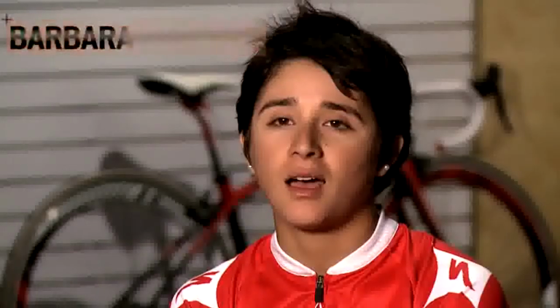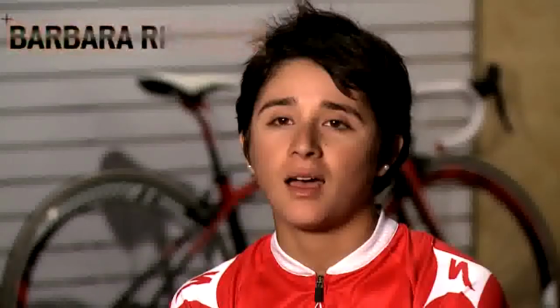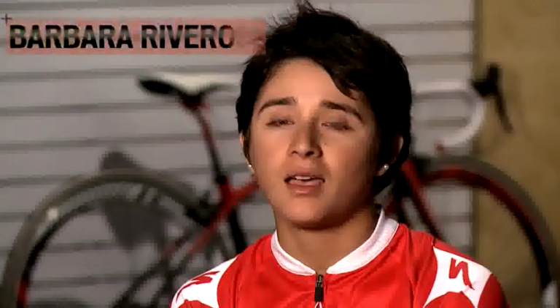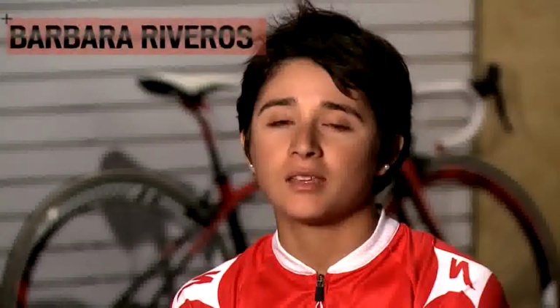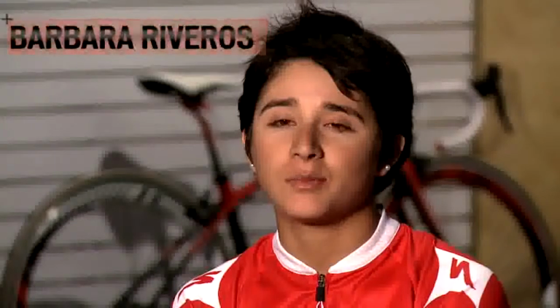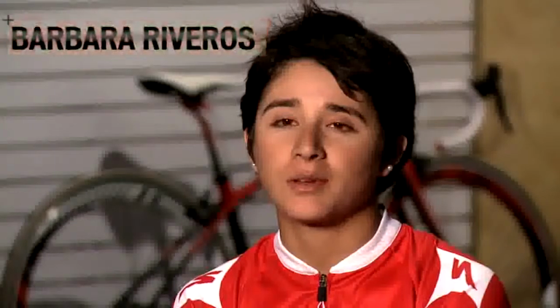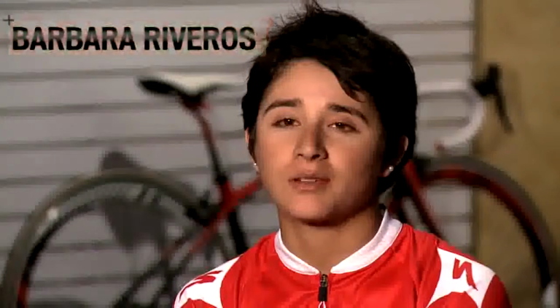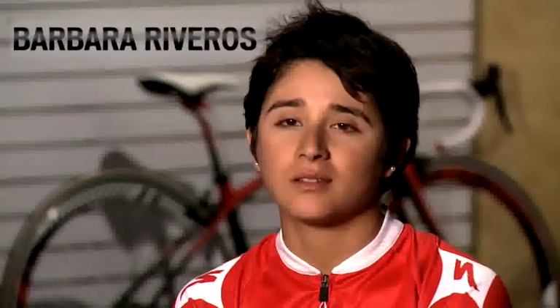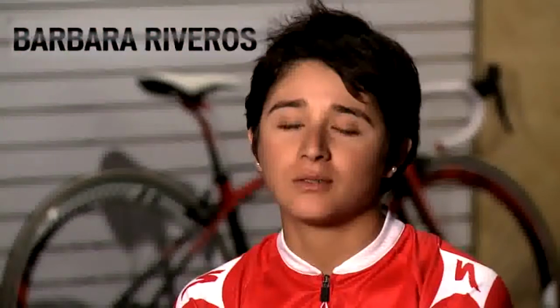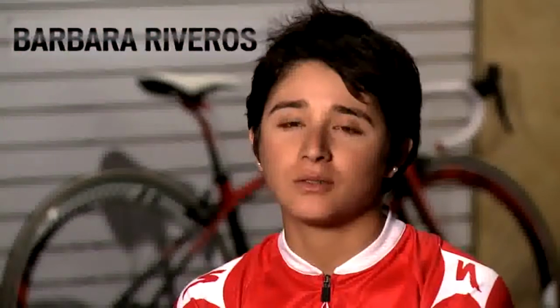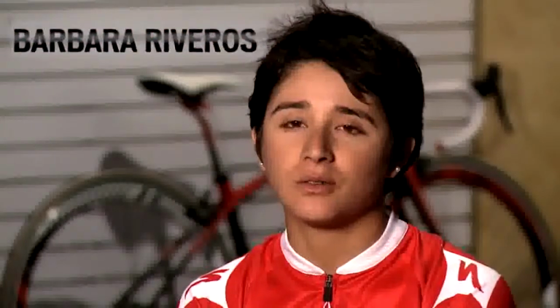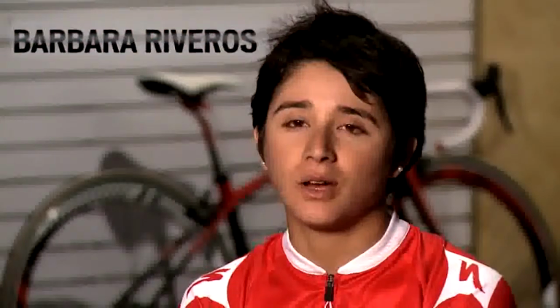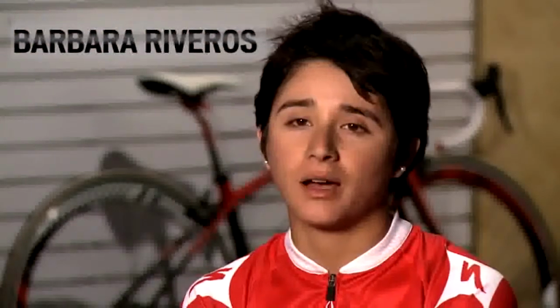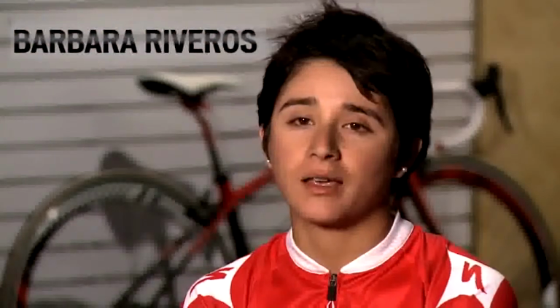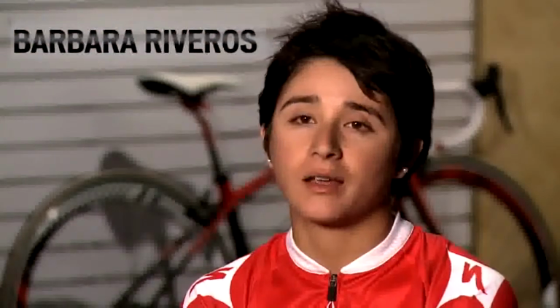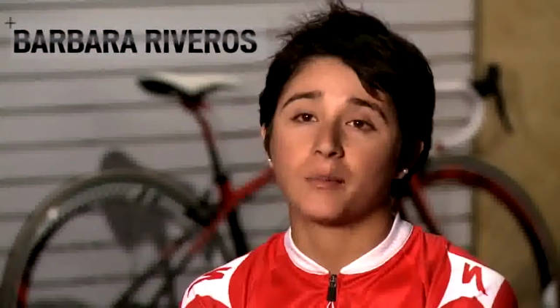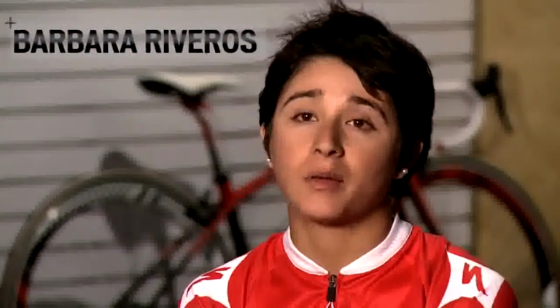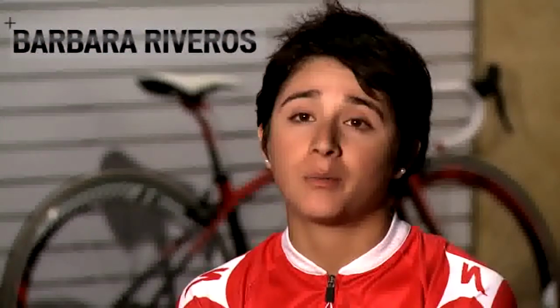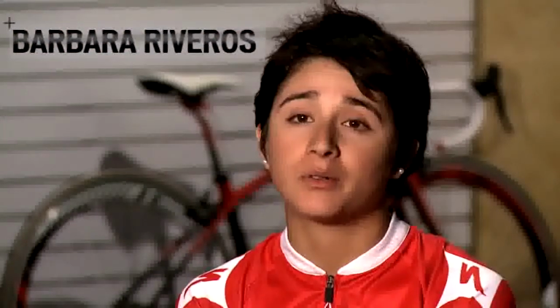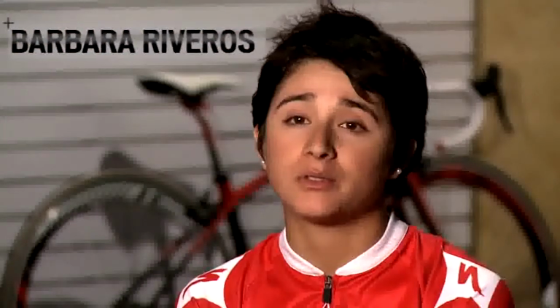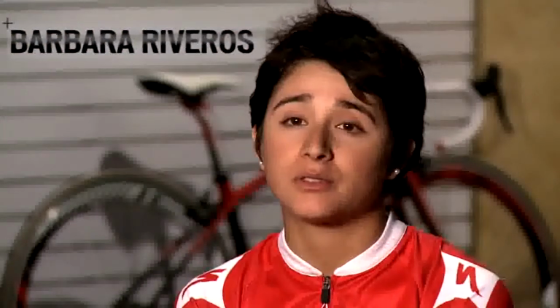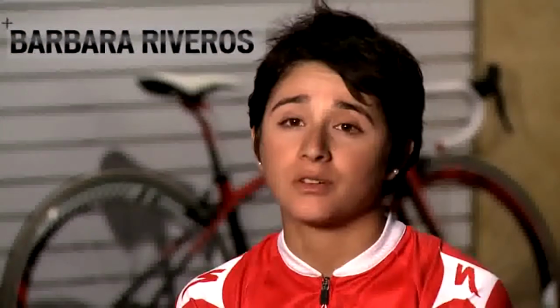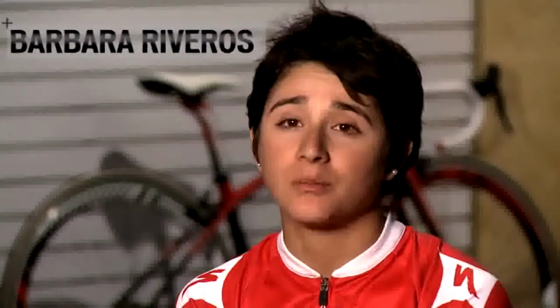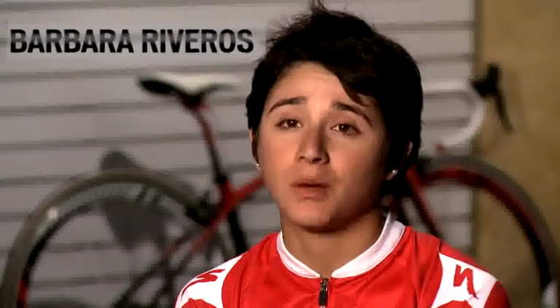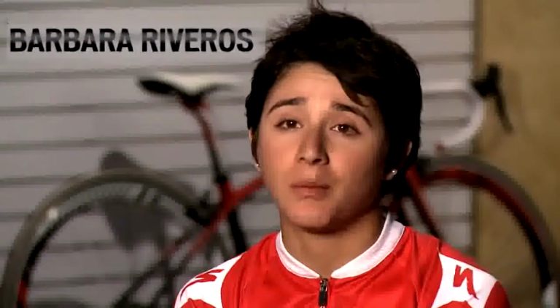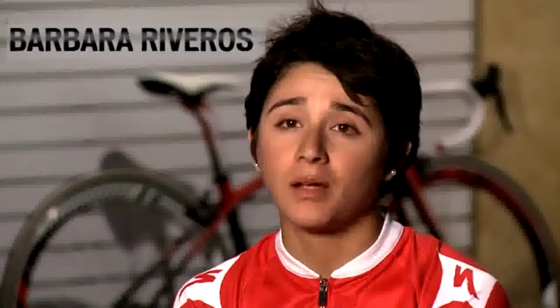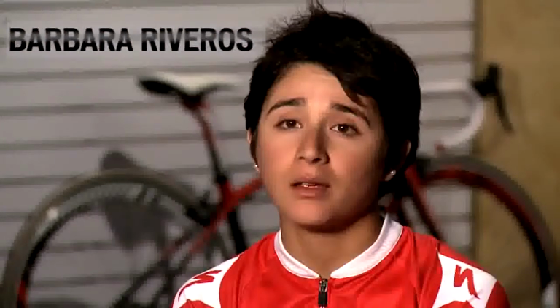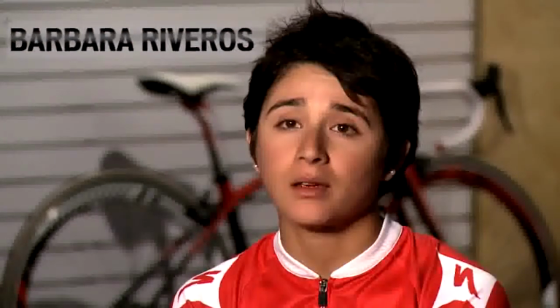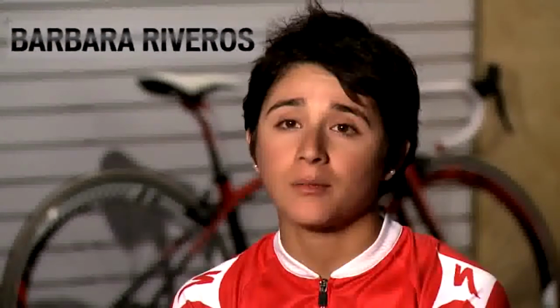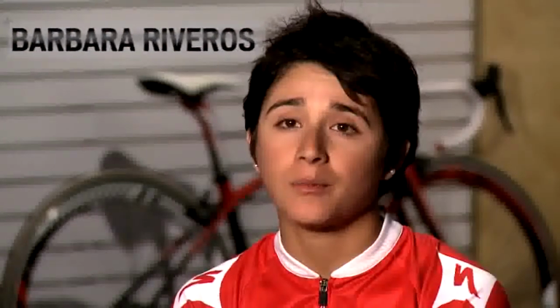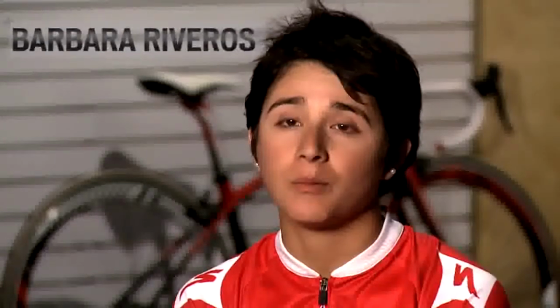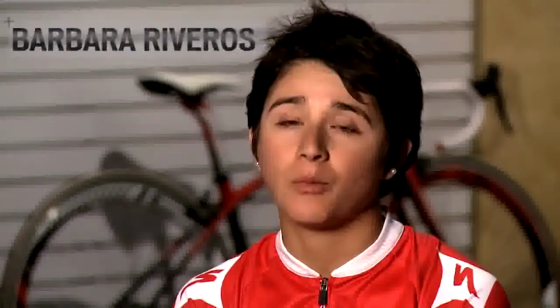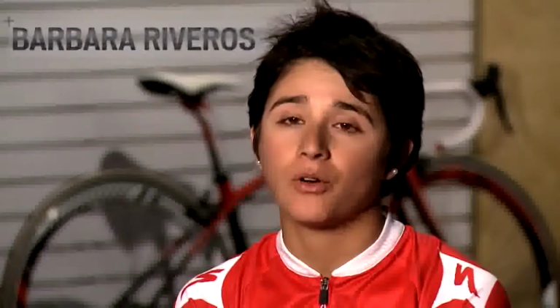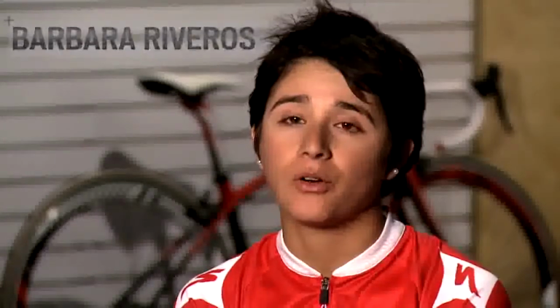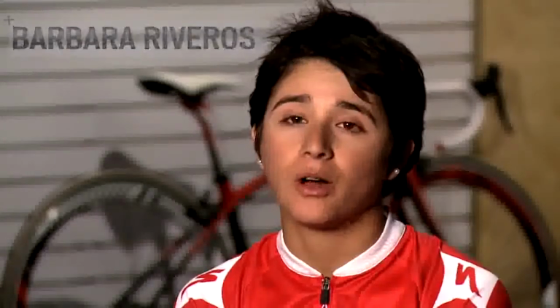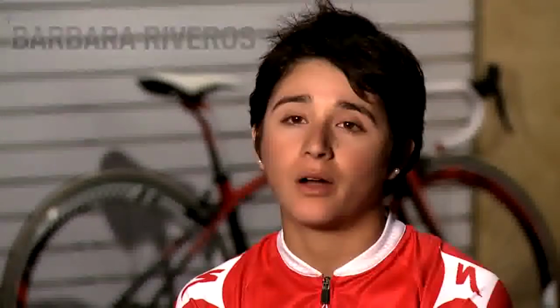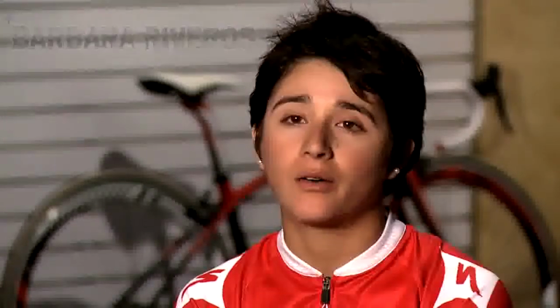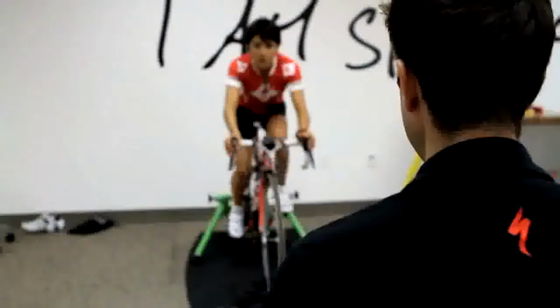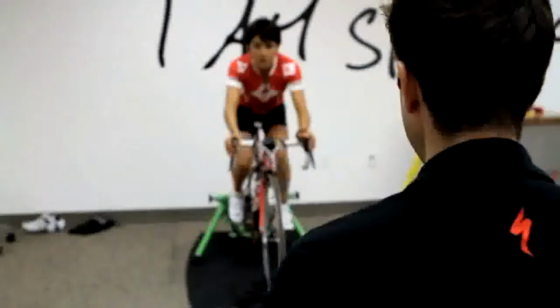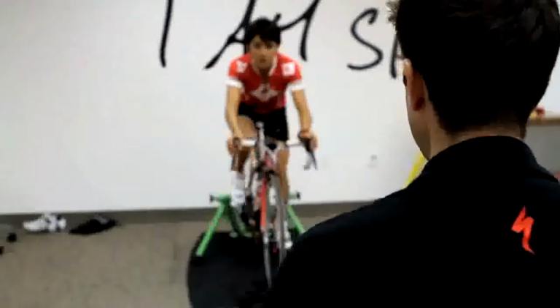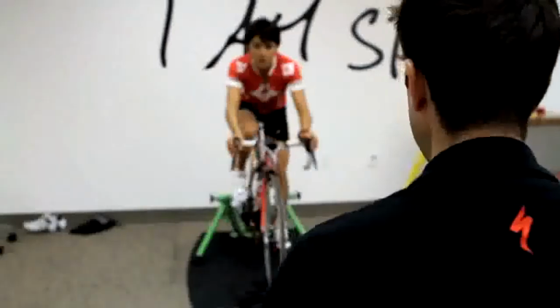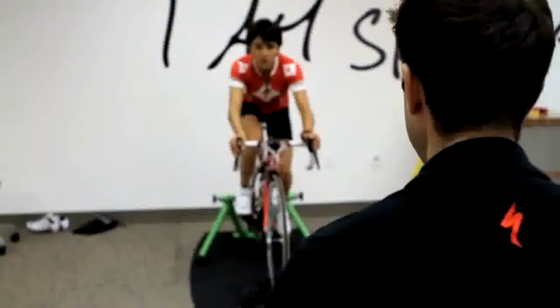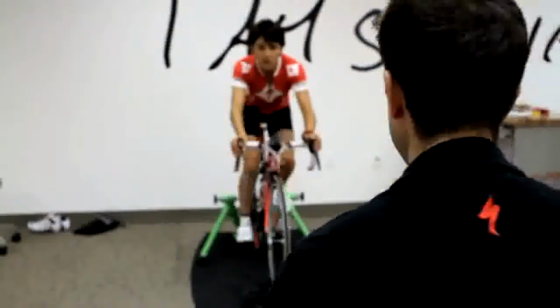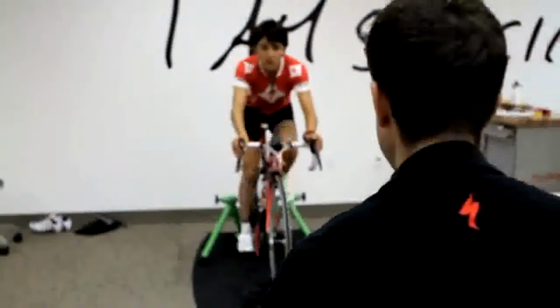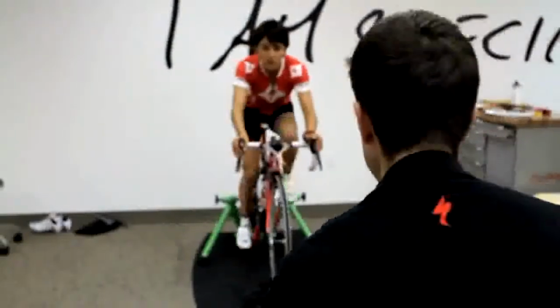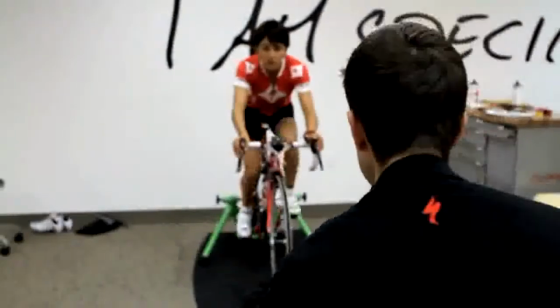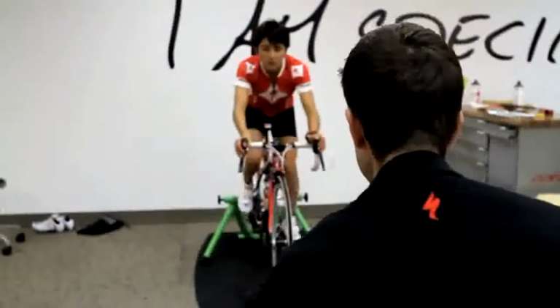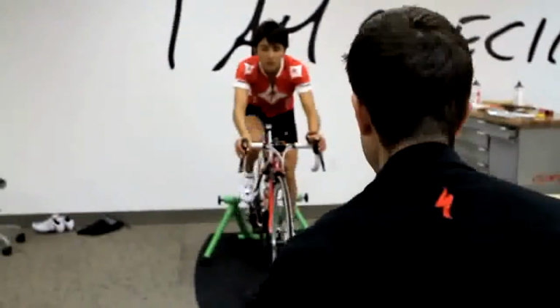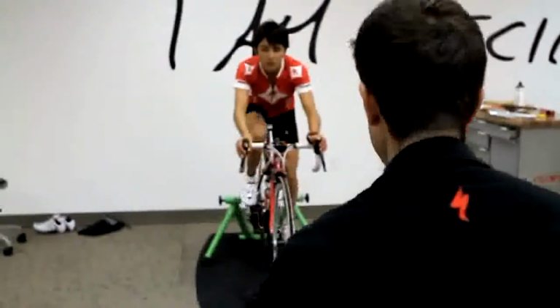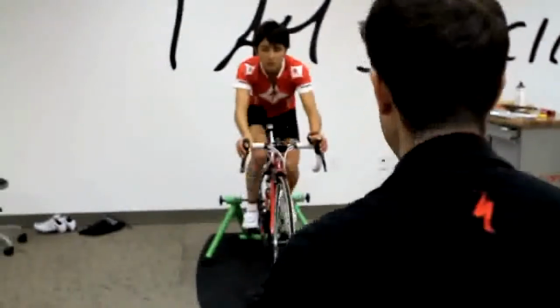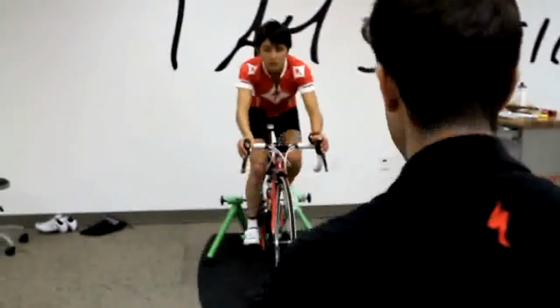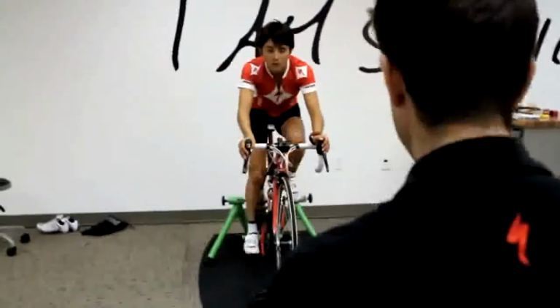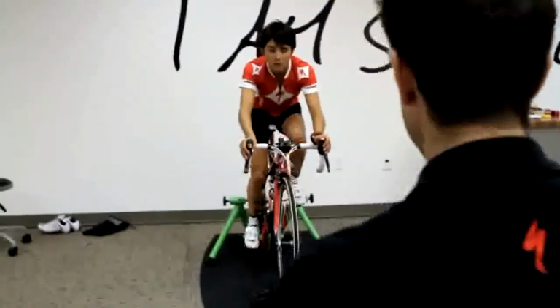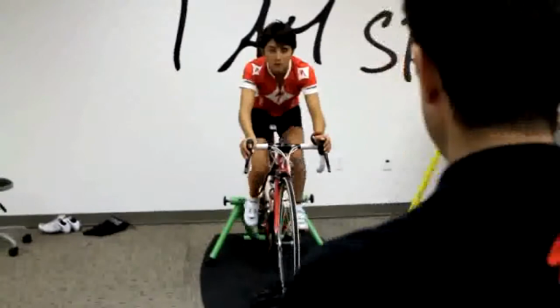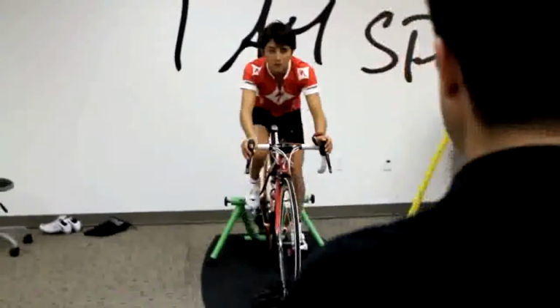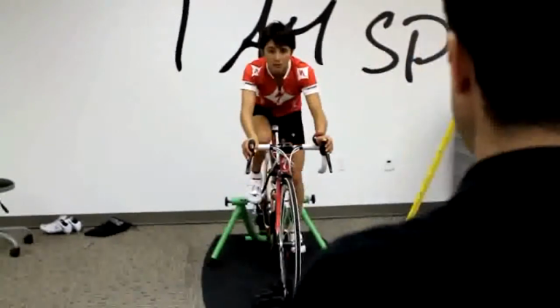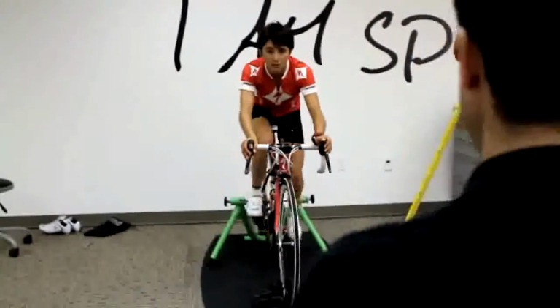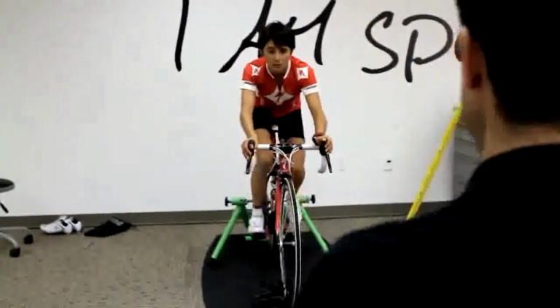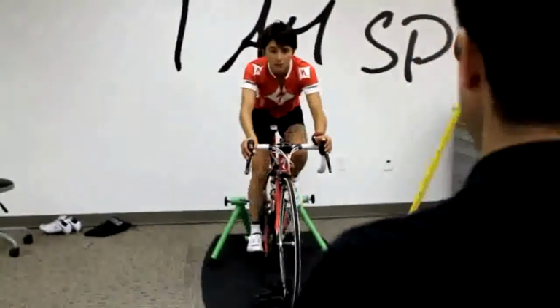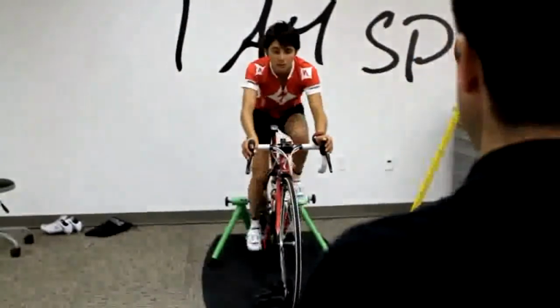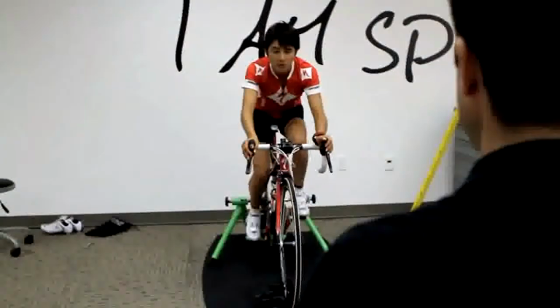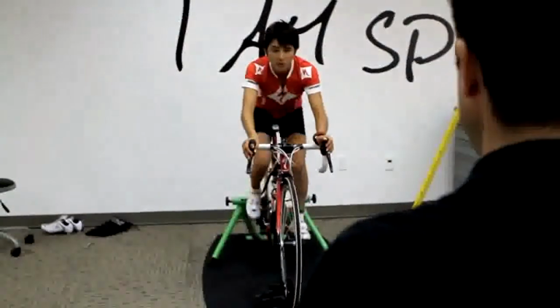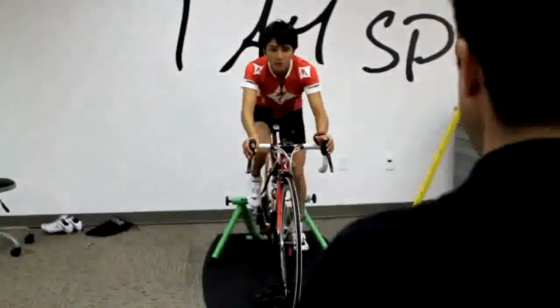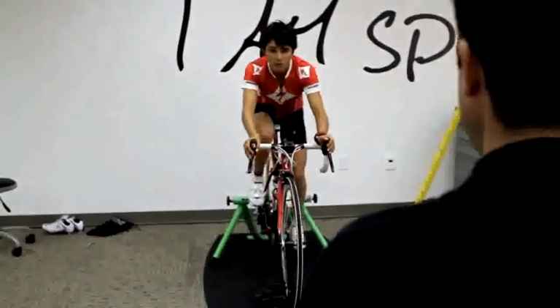I expected to get a better position on my bike, be more aerodynamic, and prevent injury. I think that is the main thing.